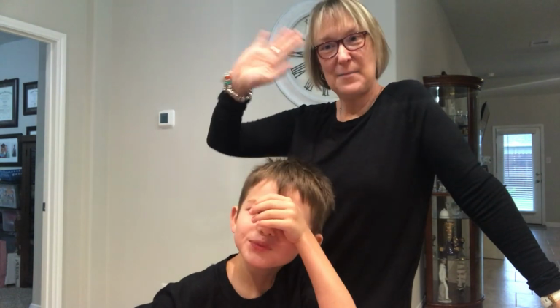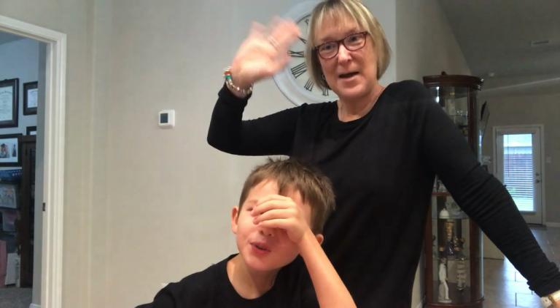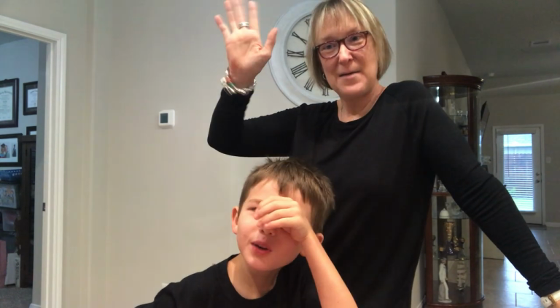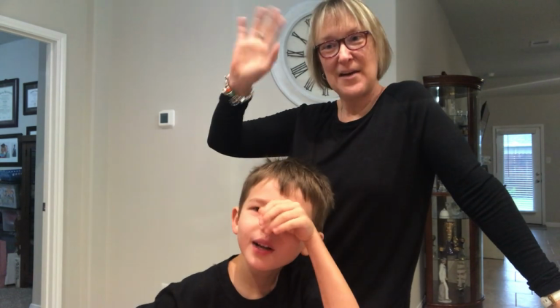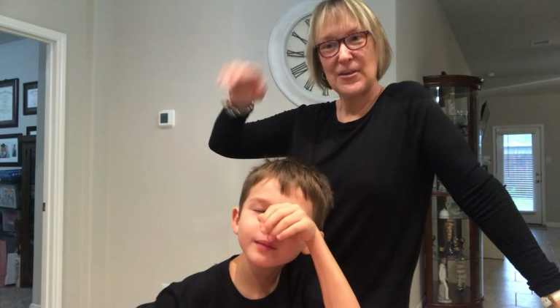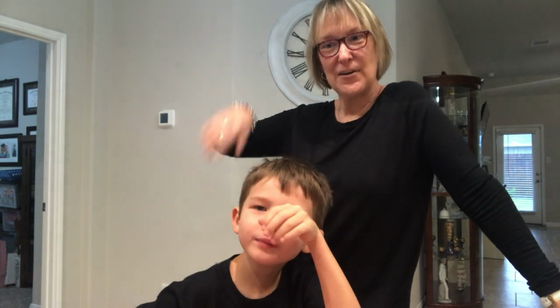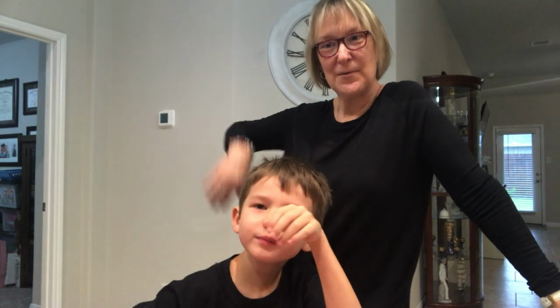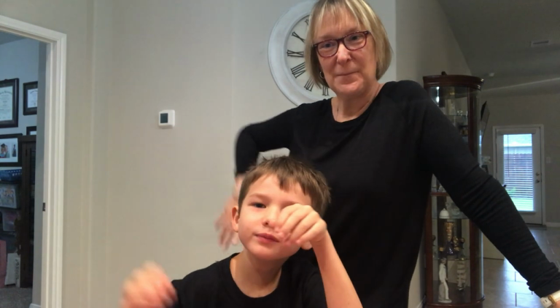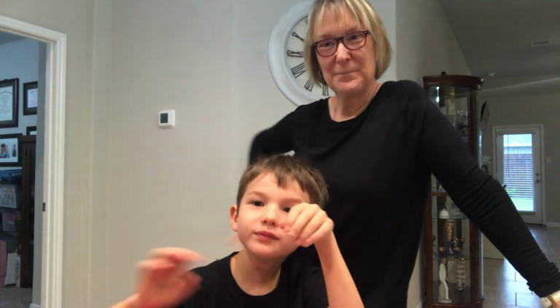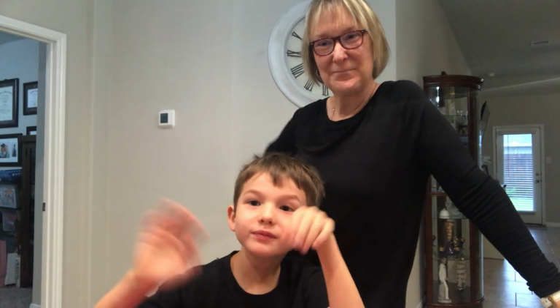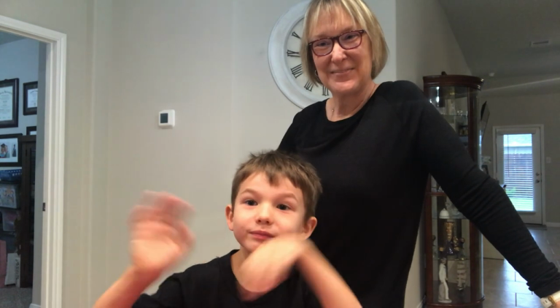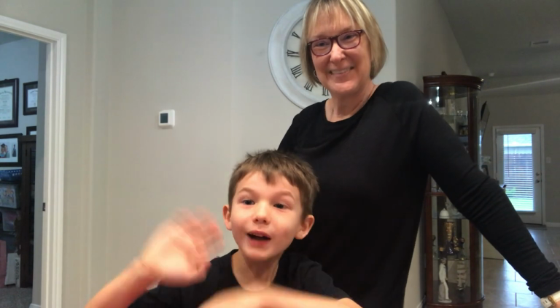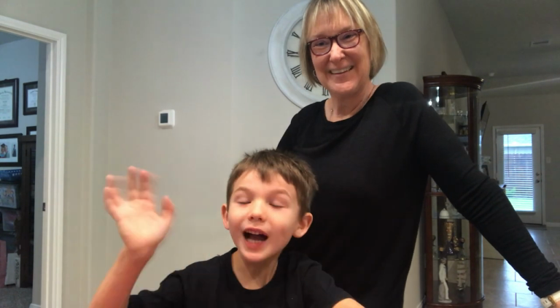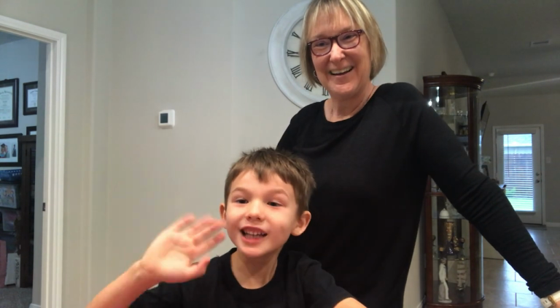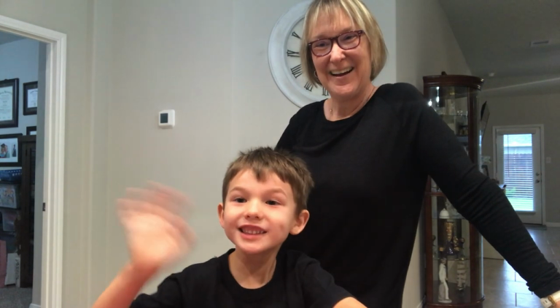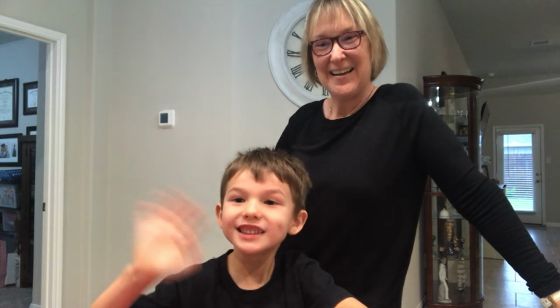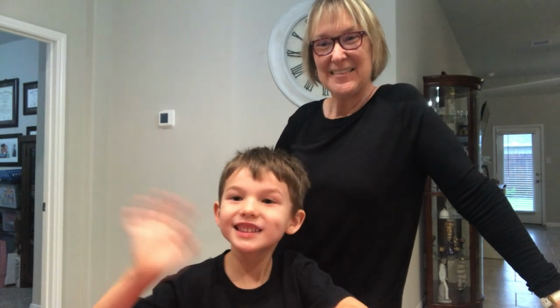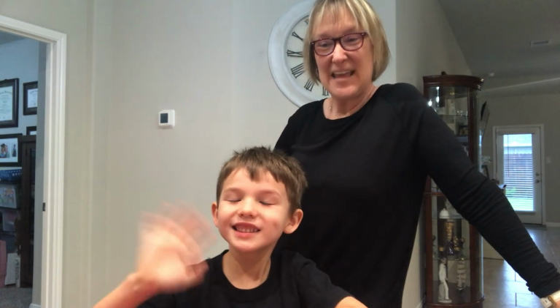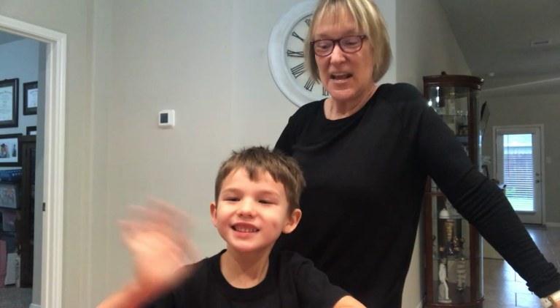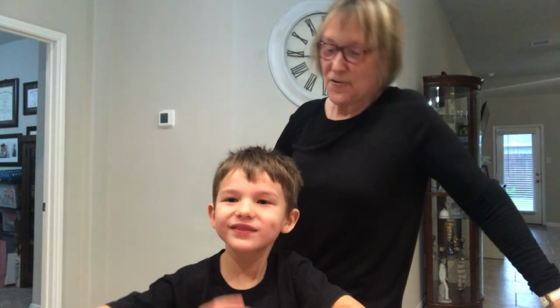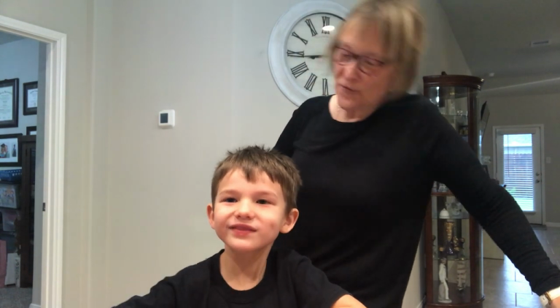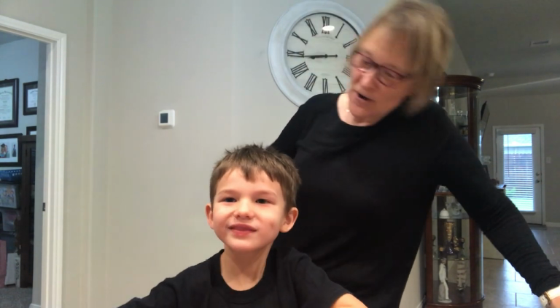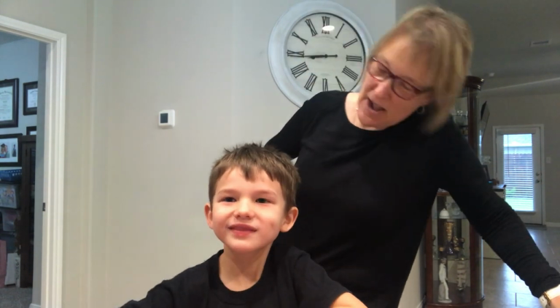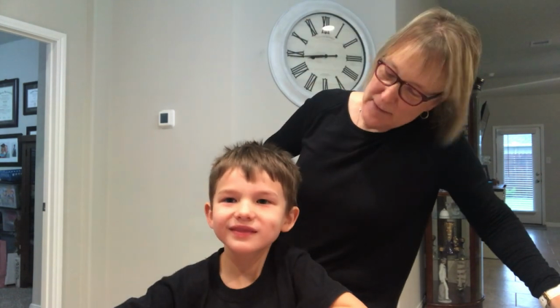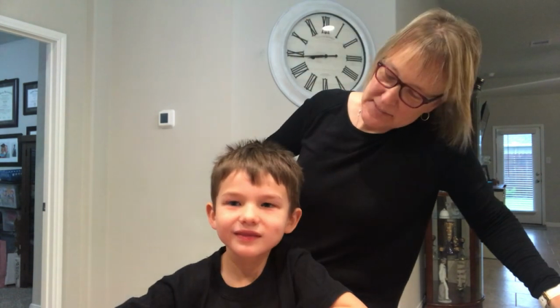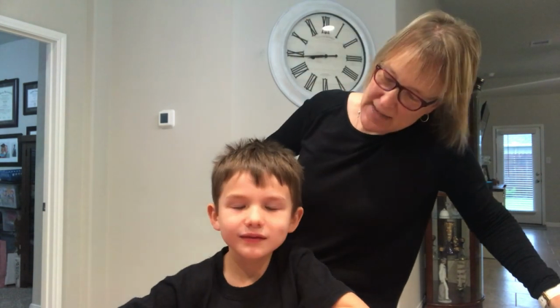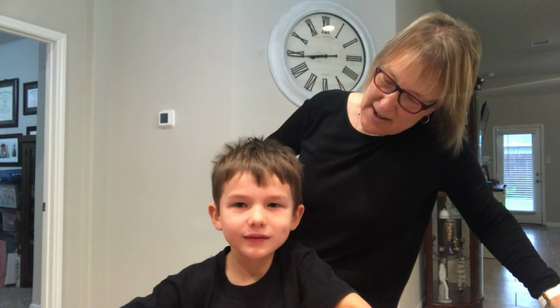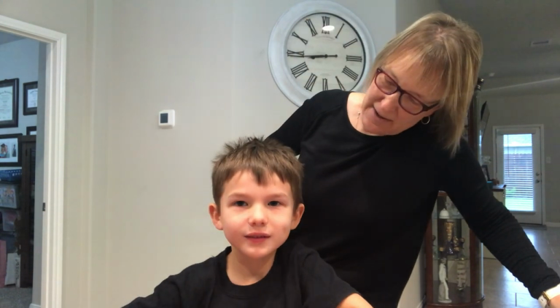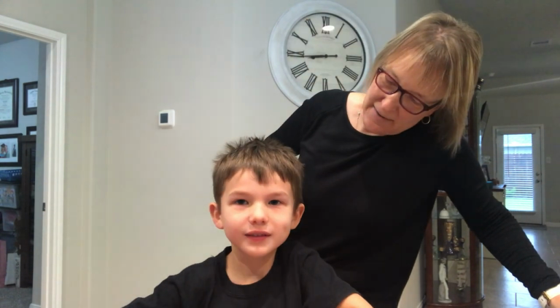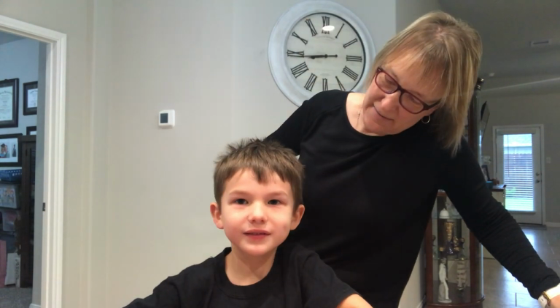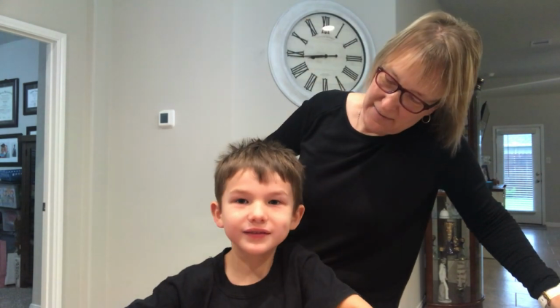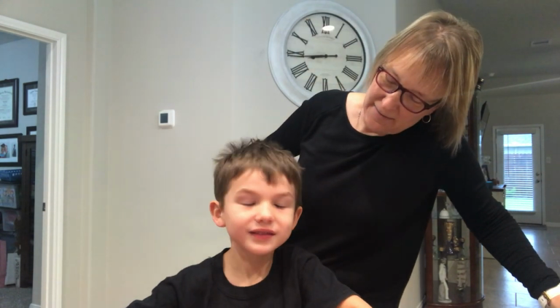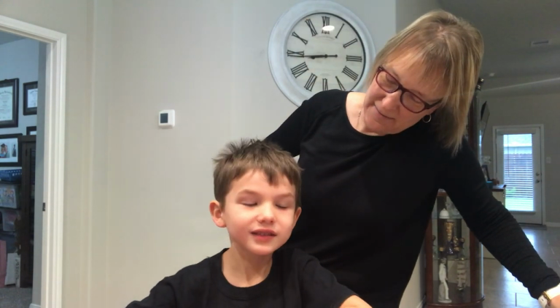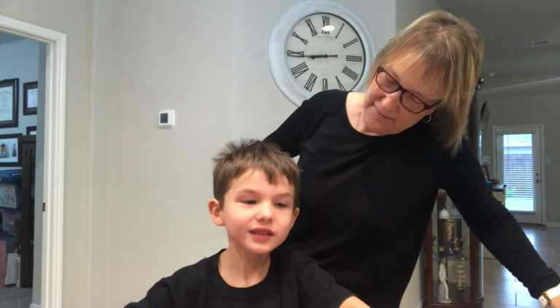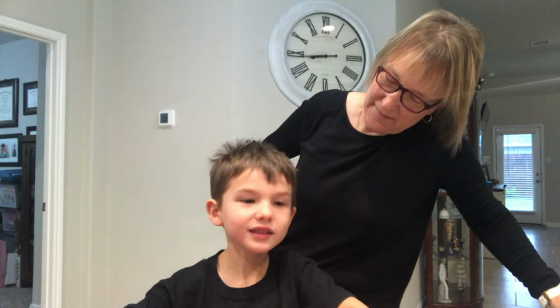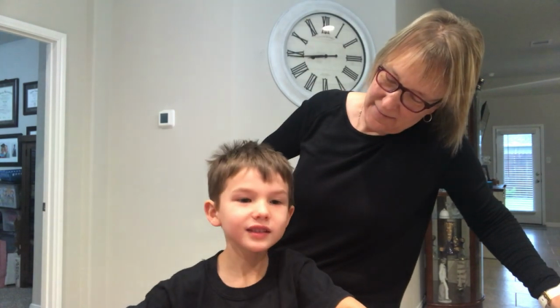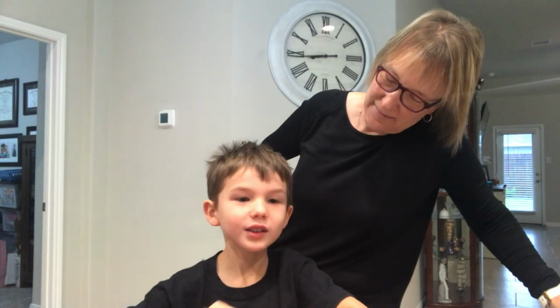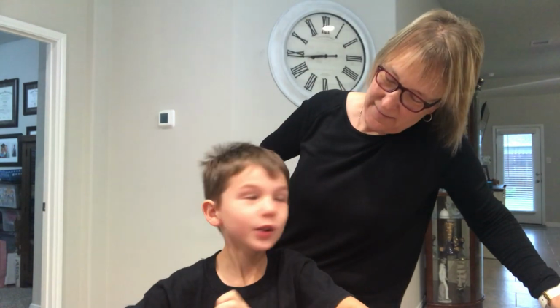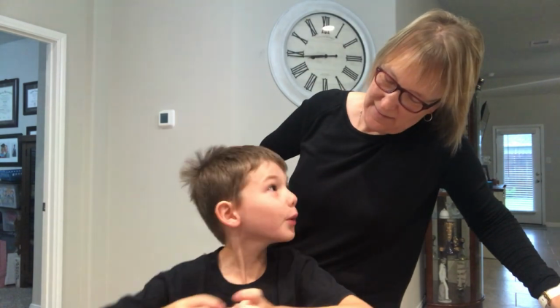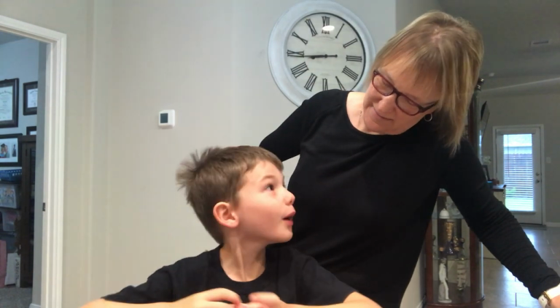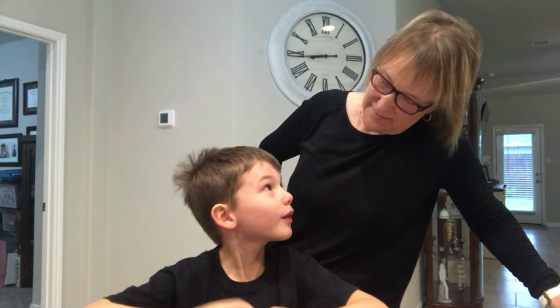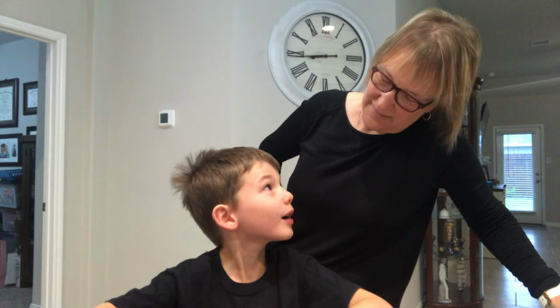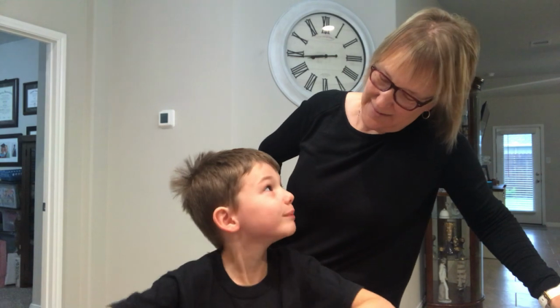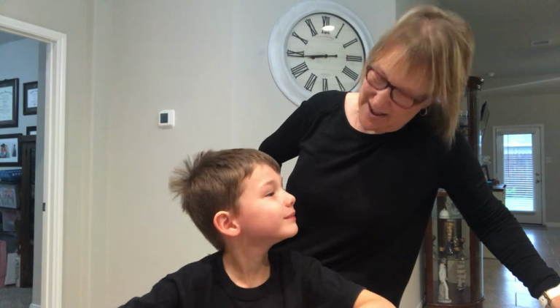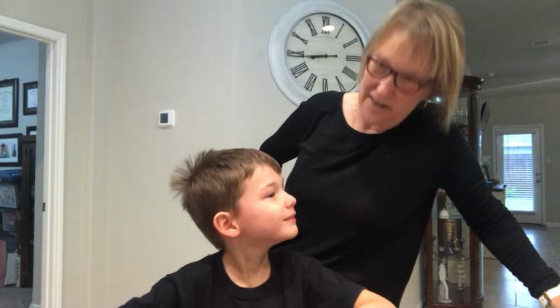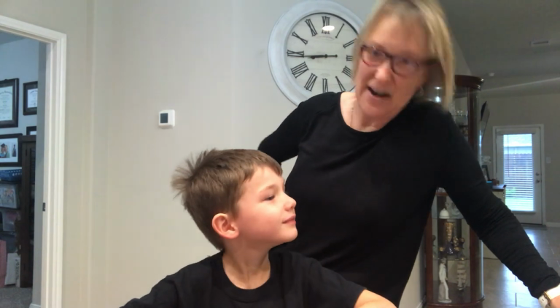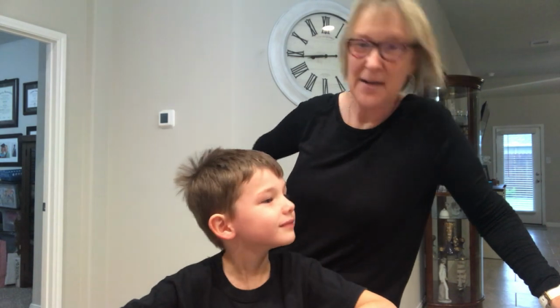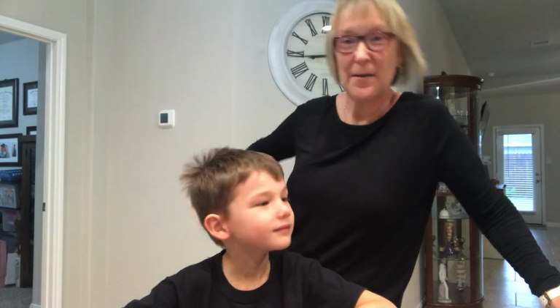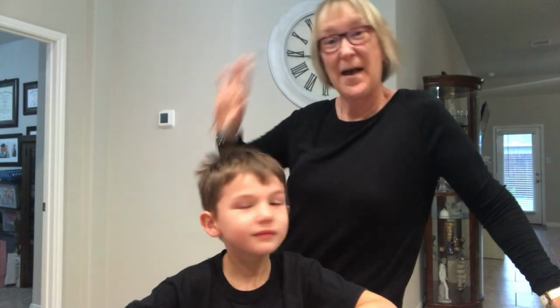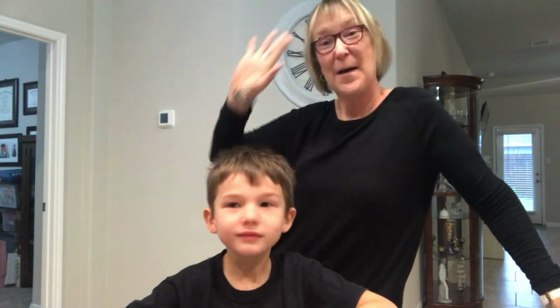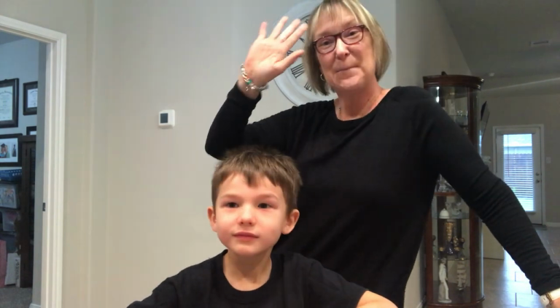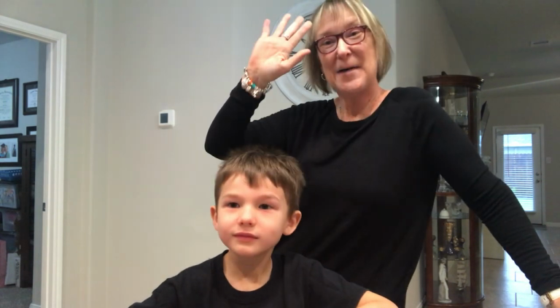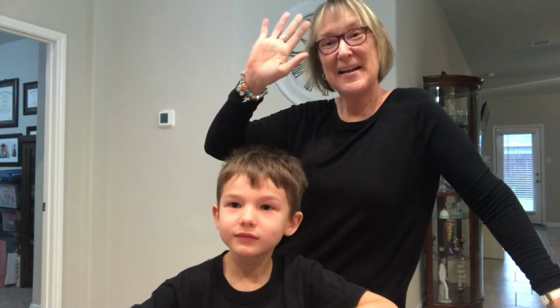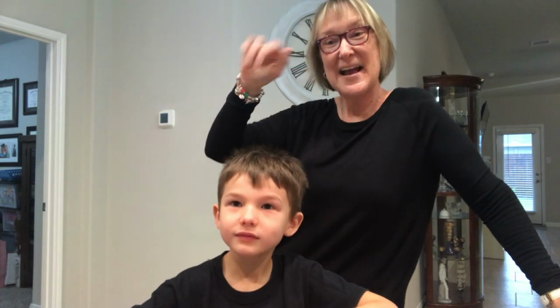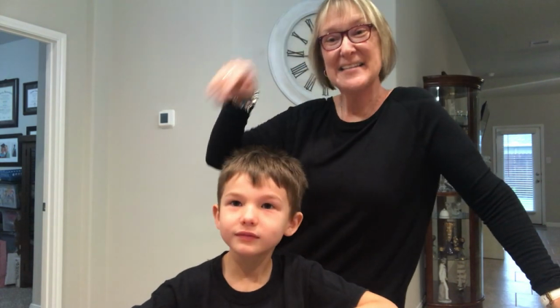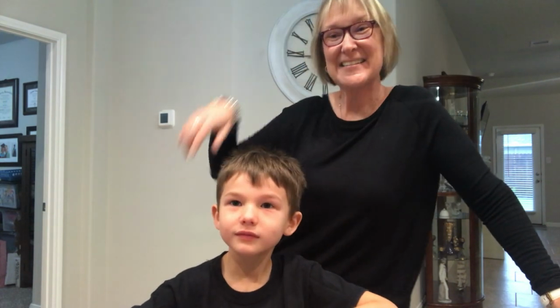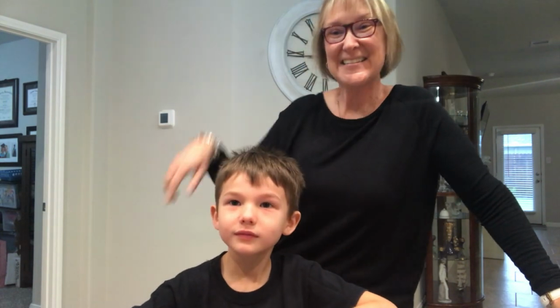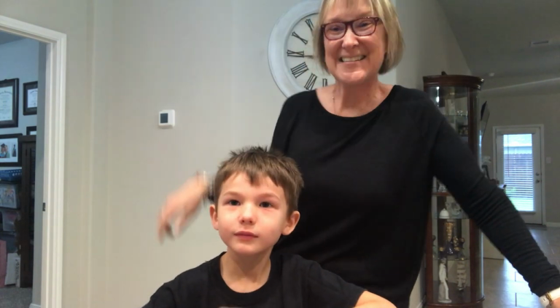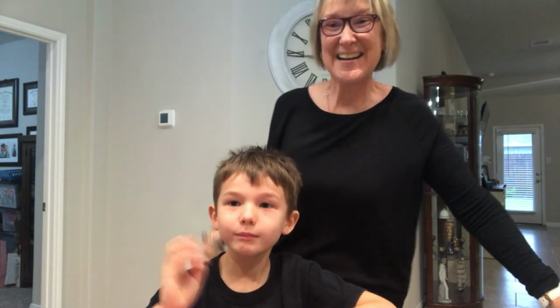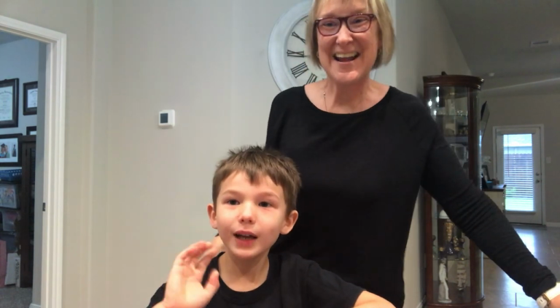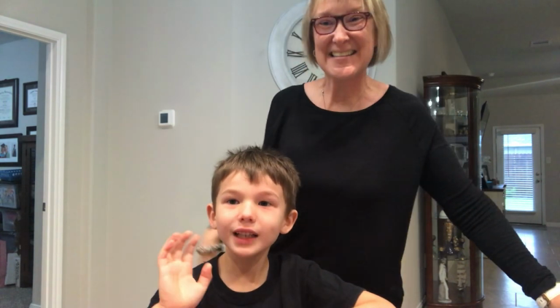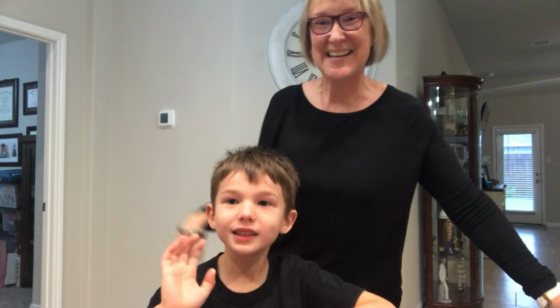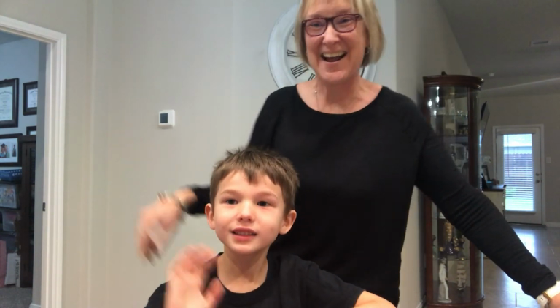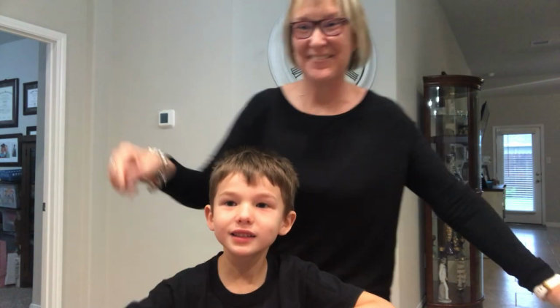Say bye, Matthew. Bye. Thank you for your help today. You're welcome. All right, bye guys, see you next time.